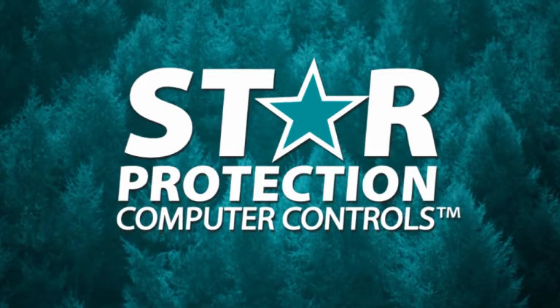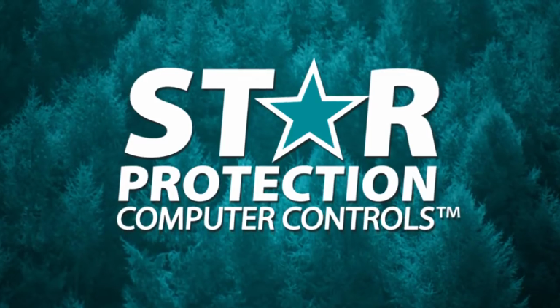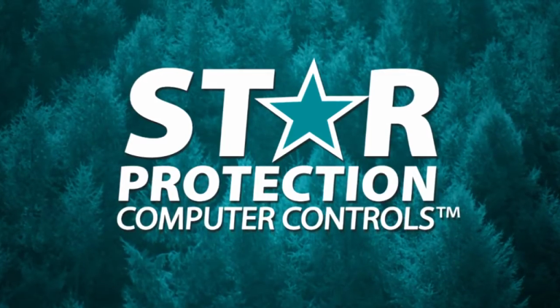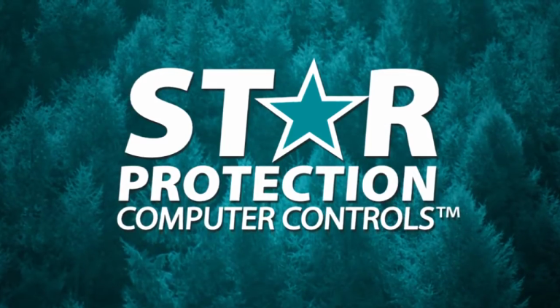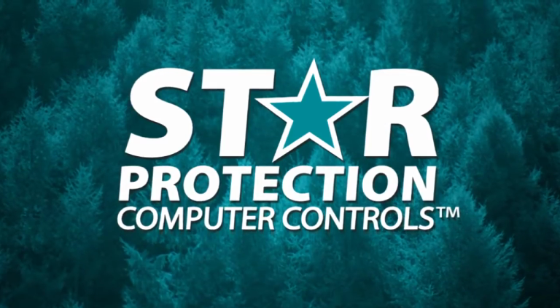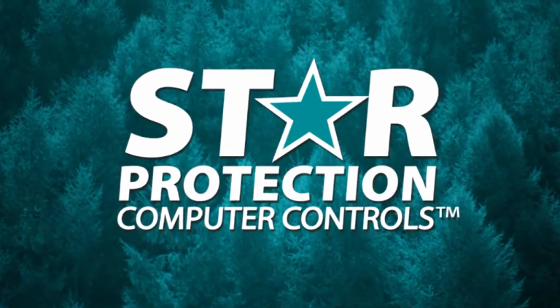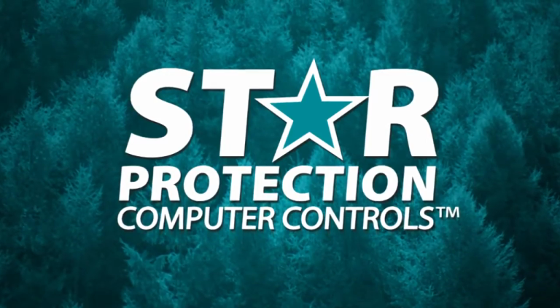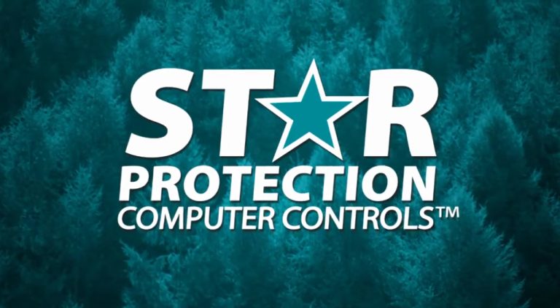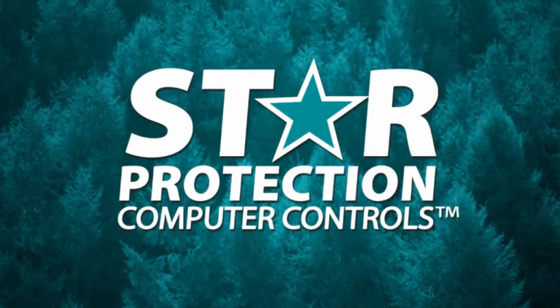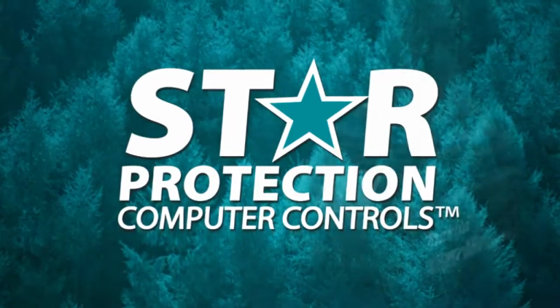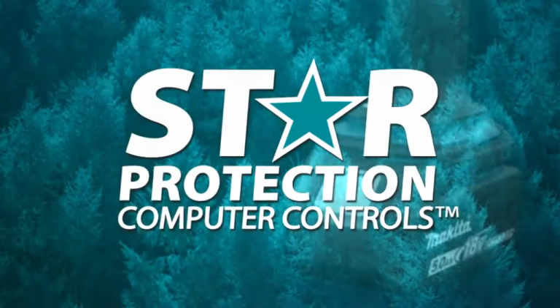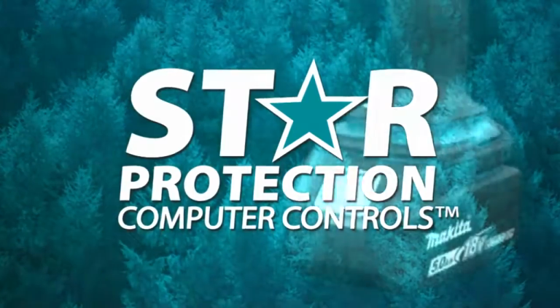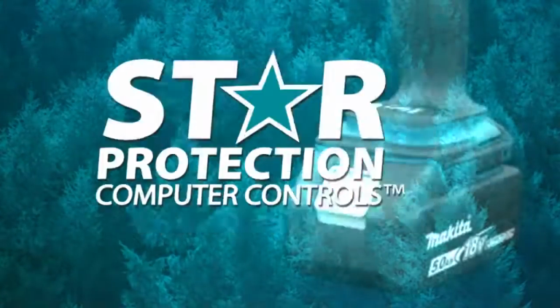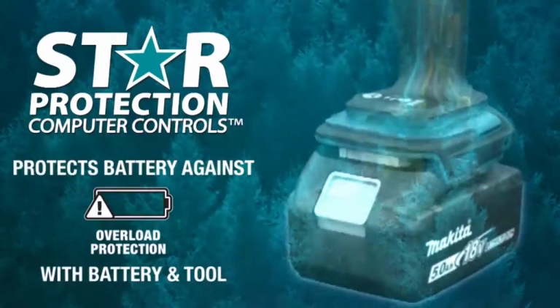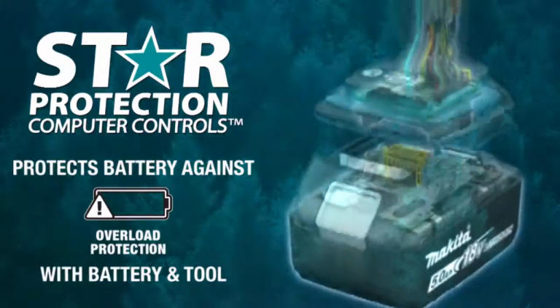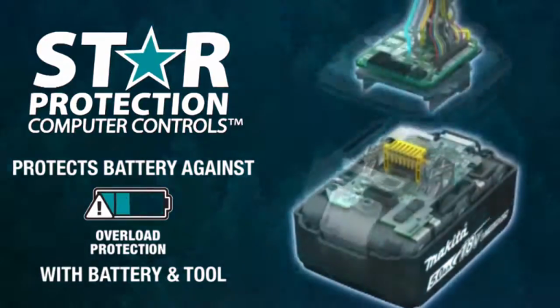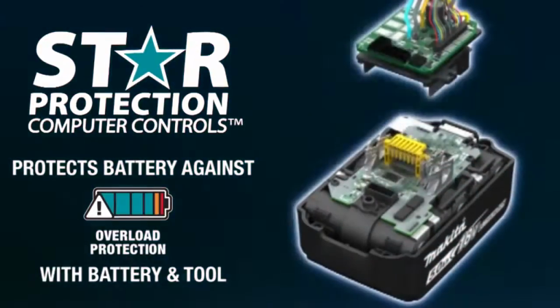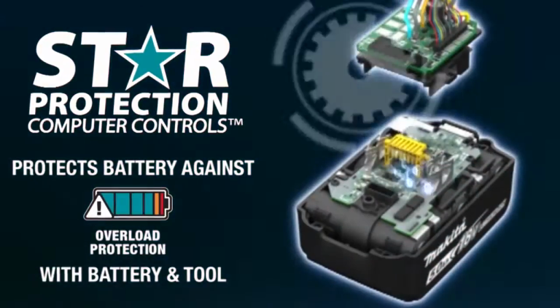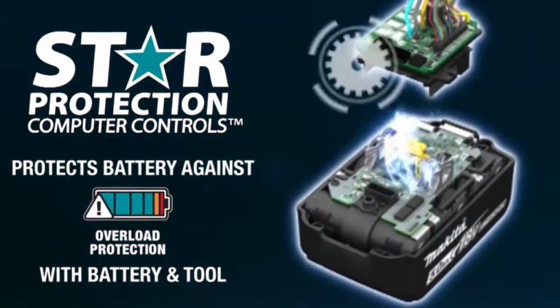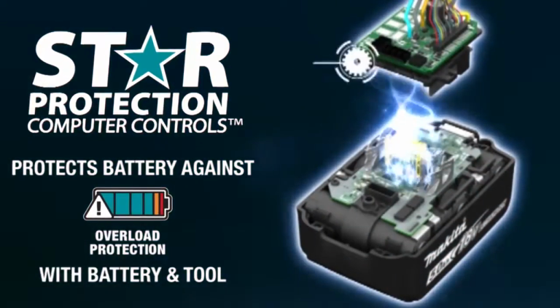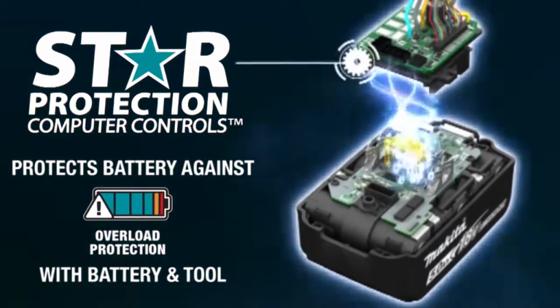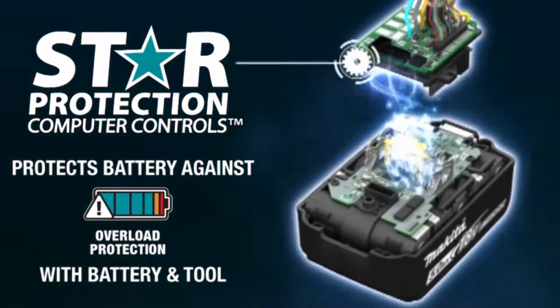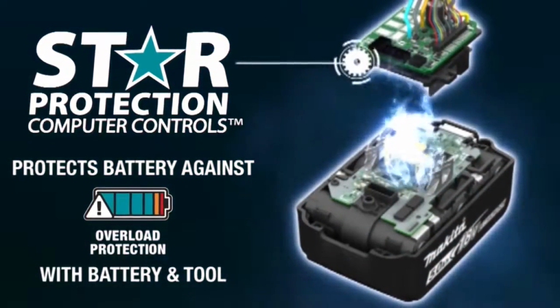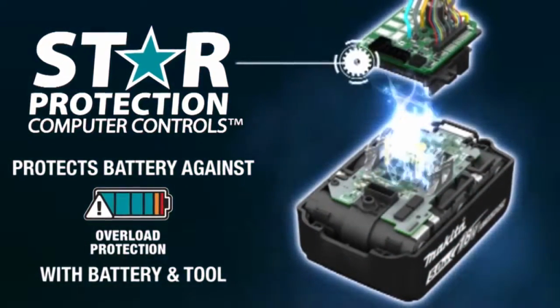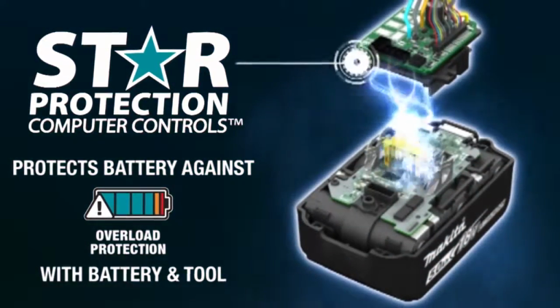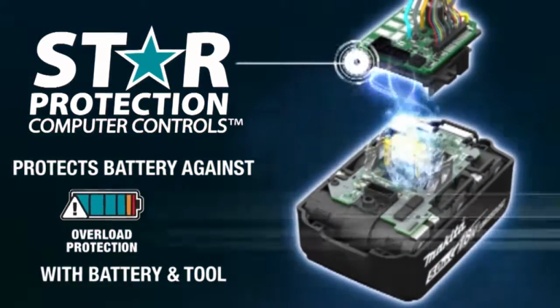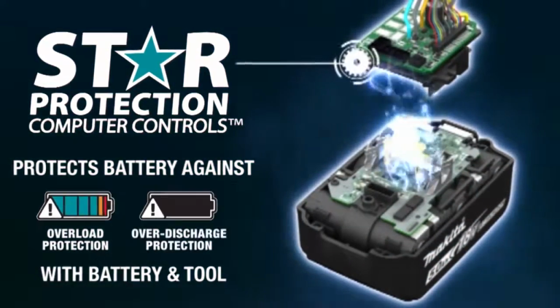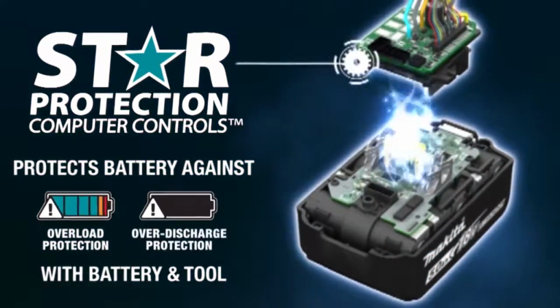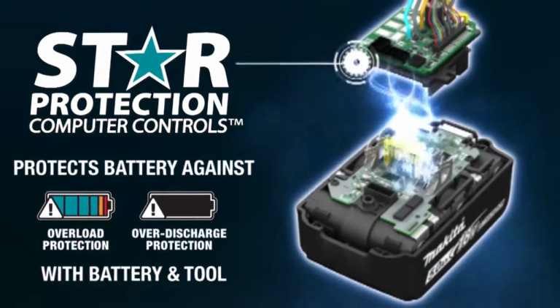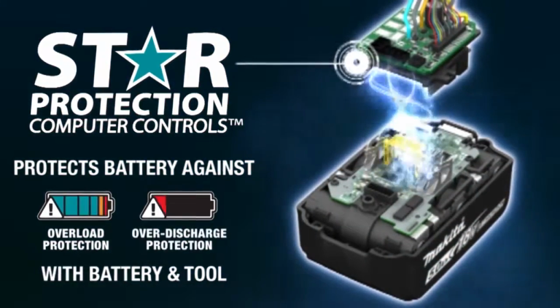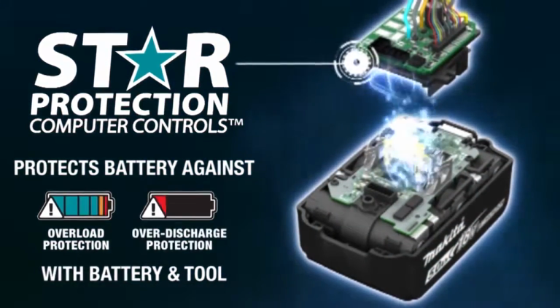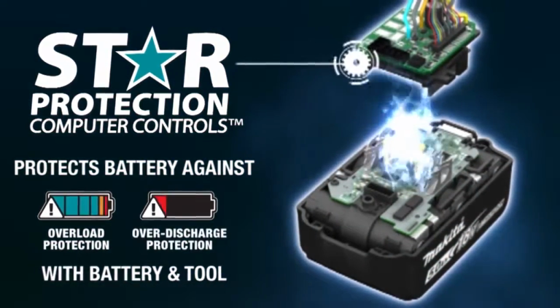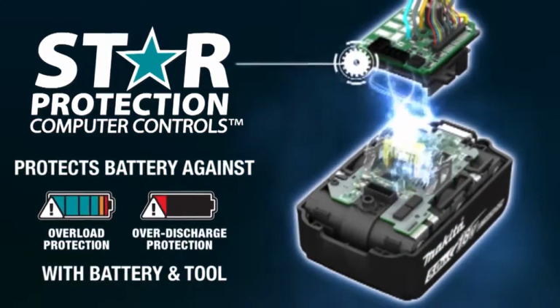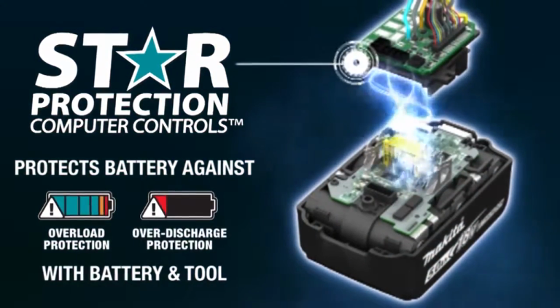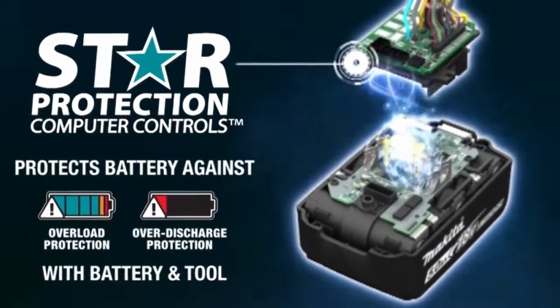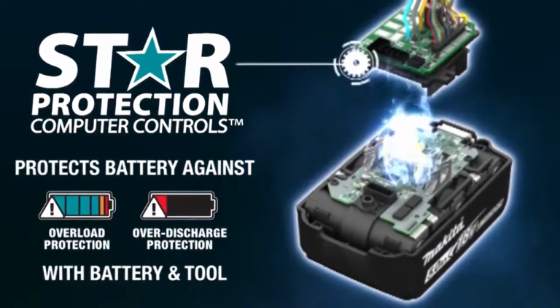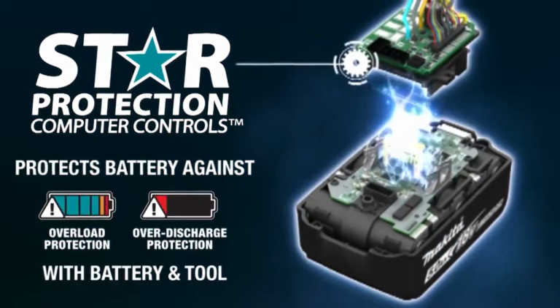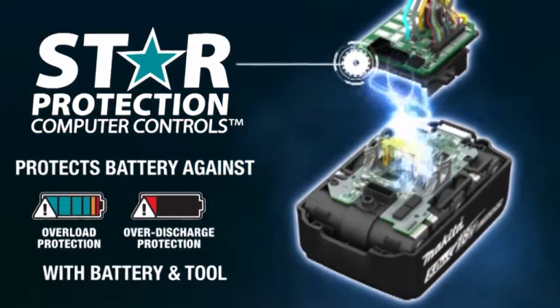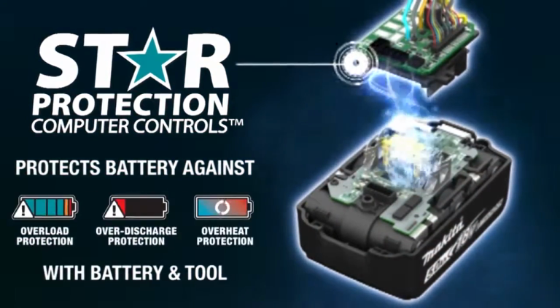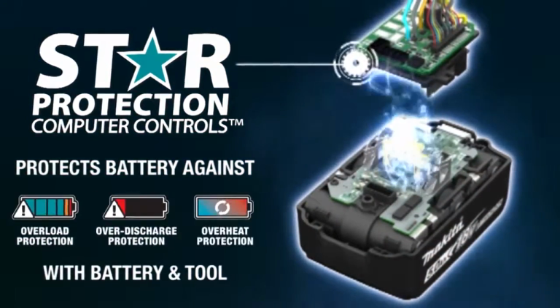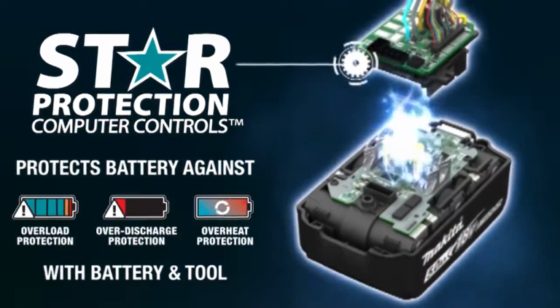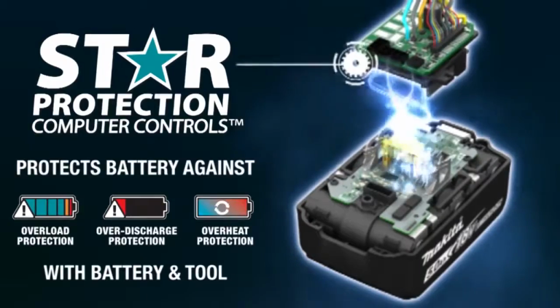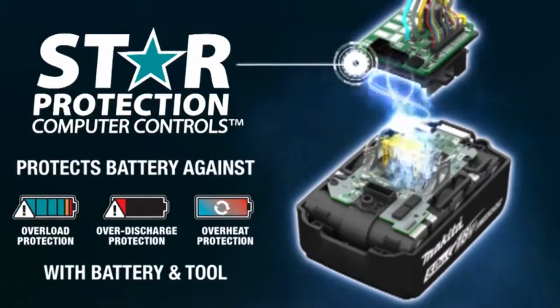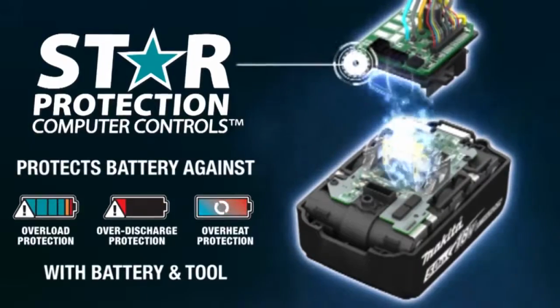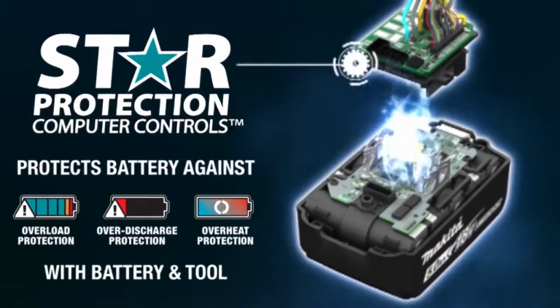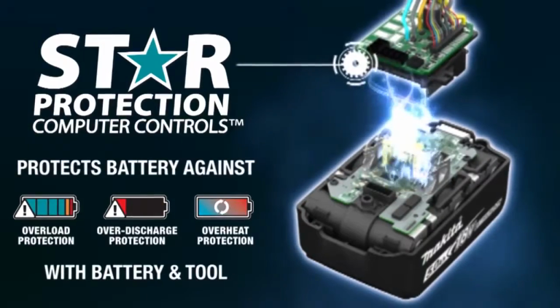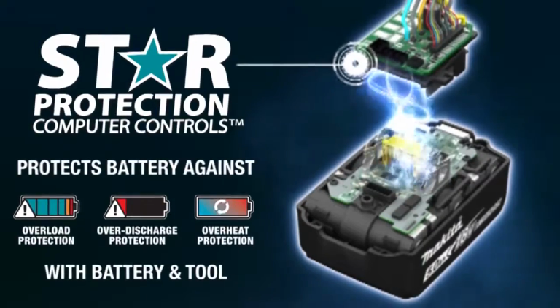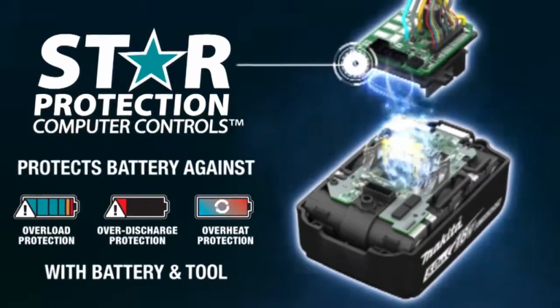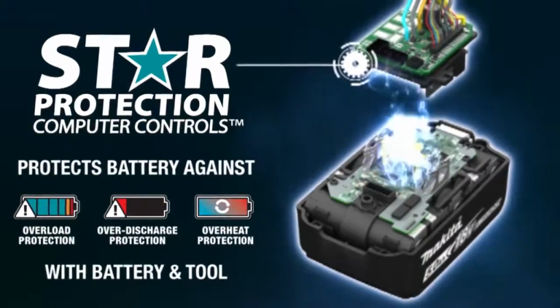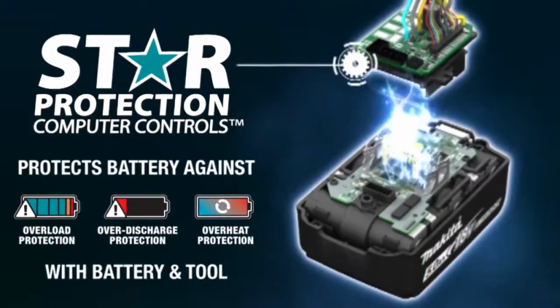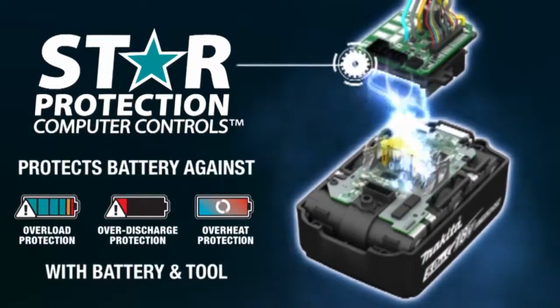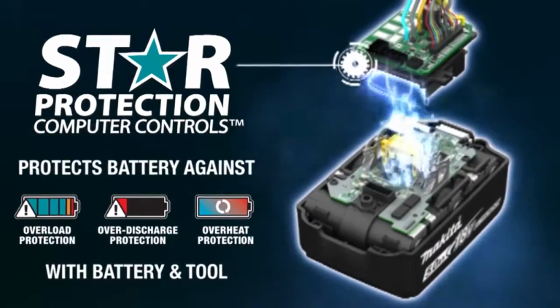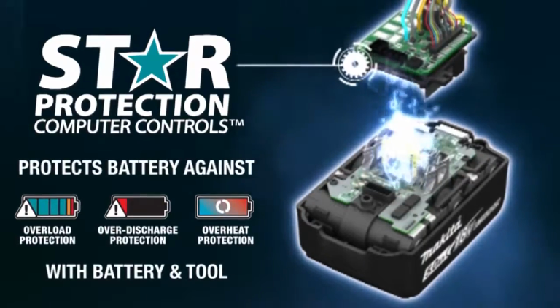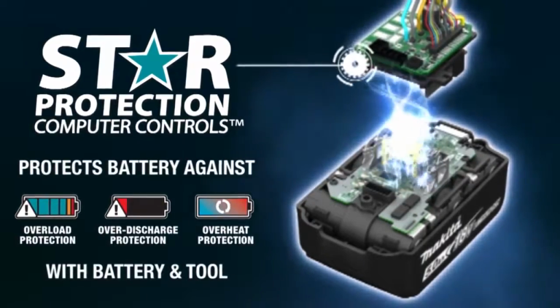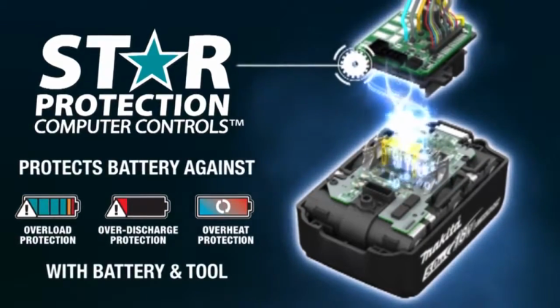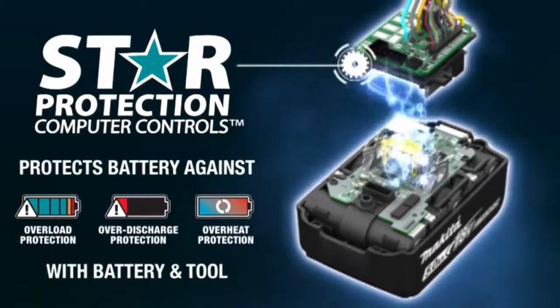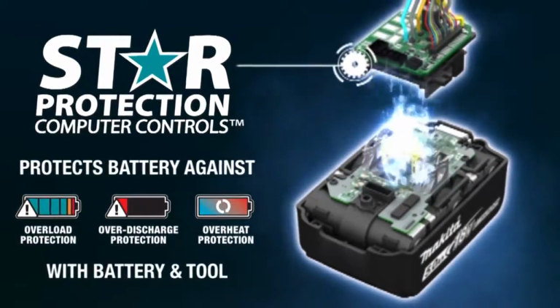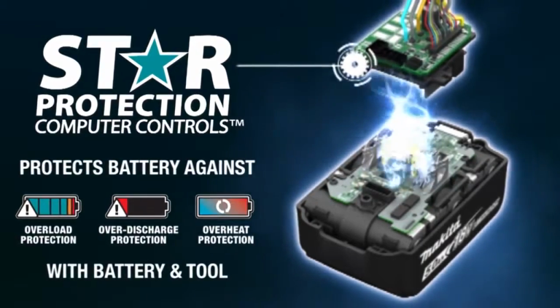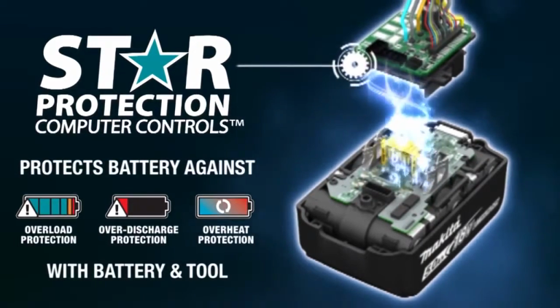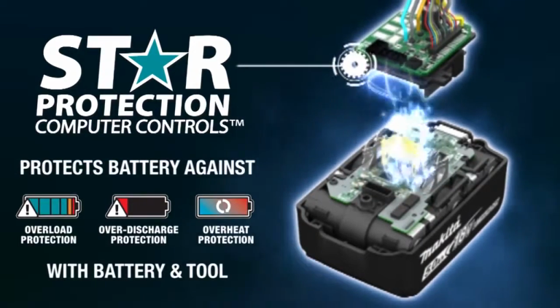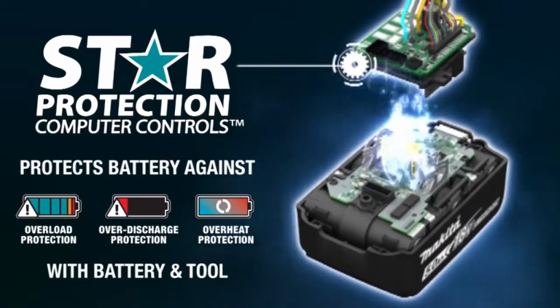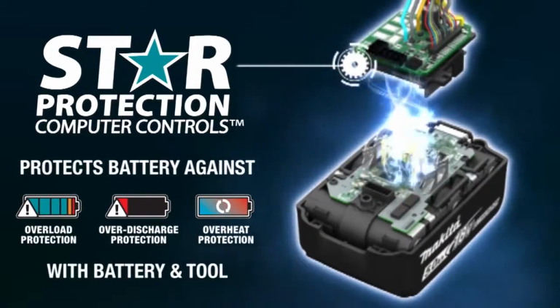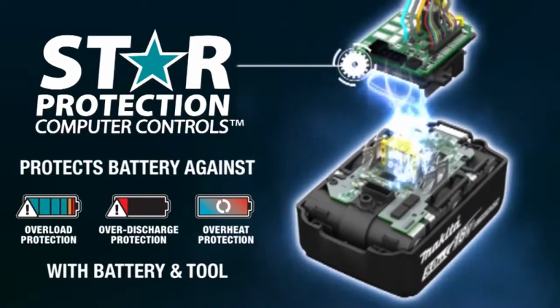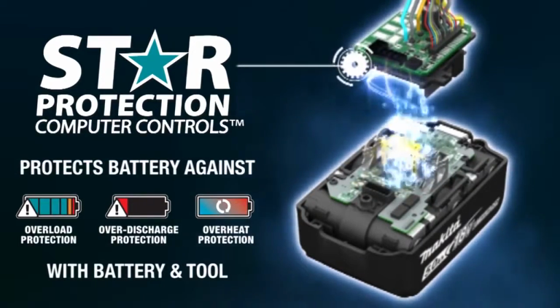Equipped with star protection — communication technology between the tool and battery that protects against overload, over-discharge, and overheating.